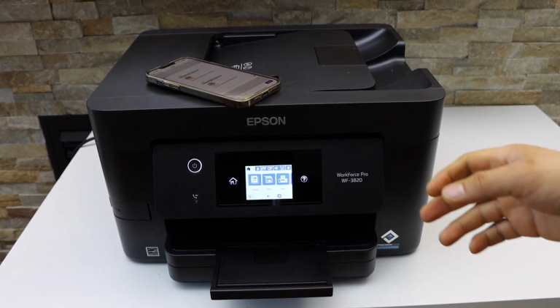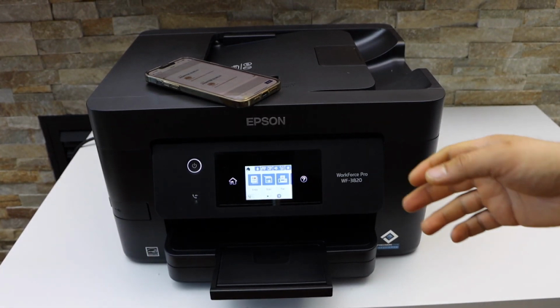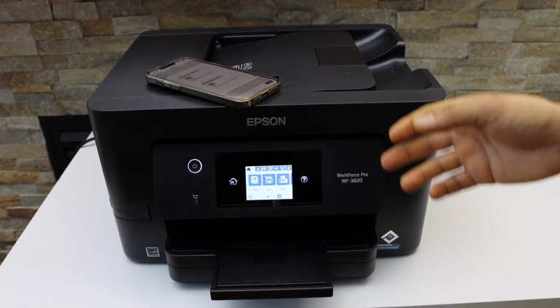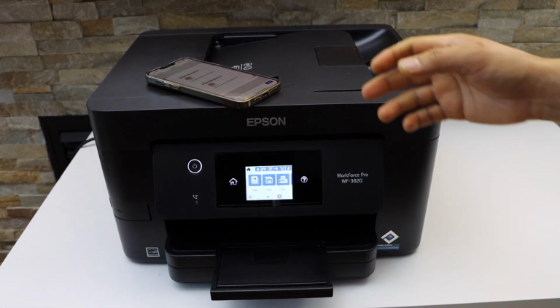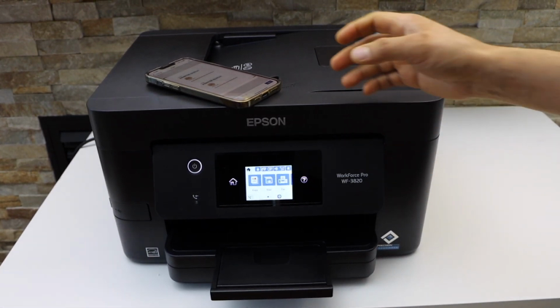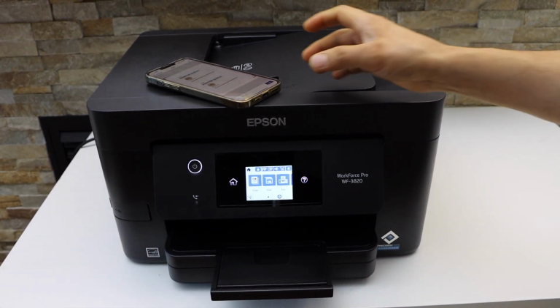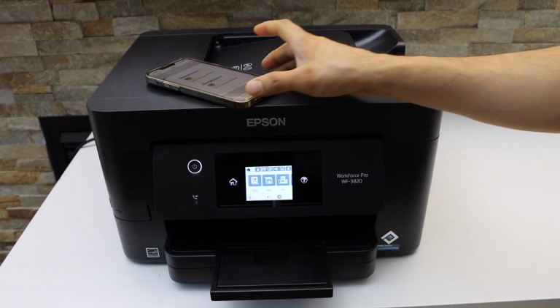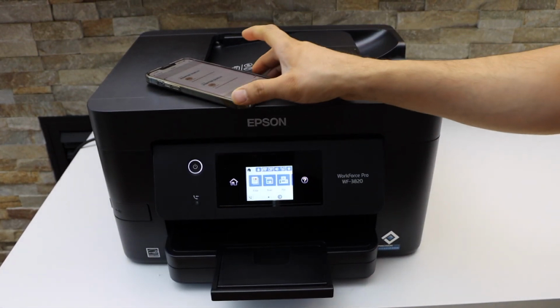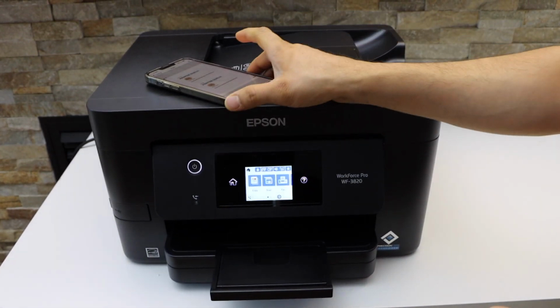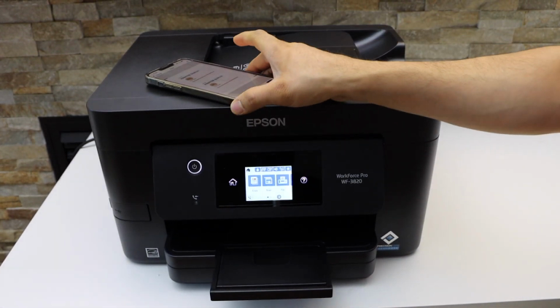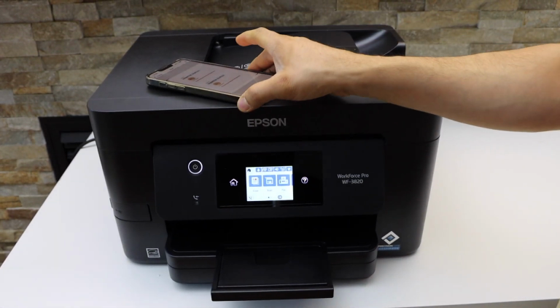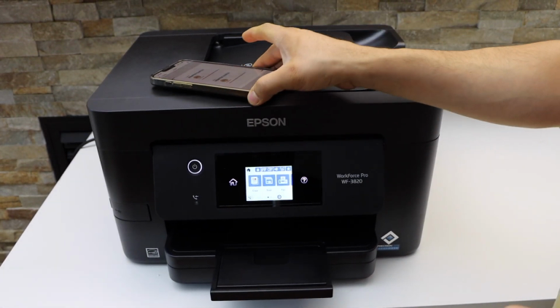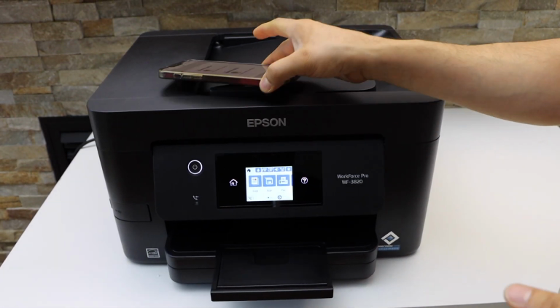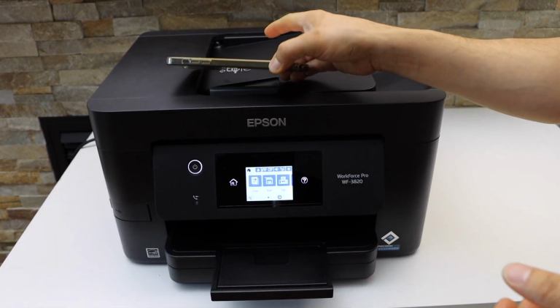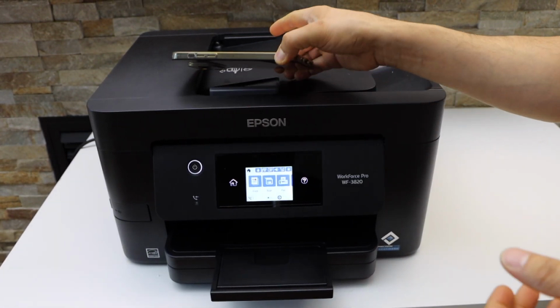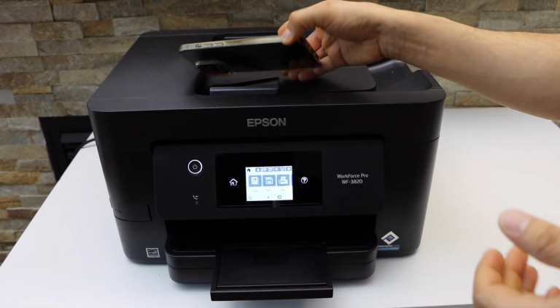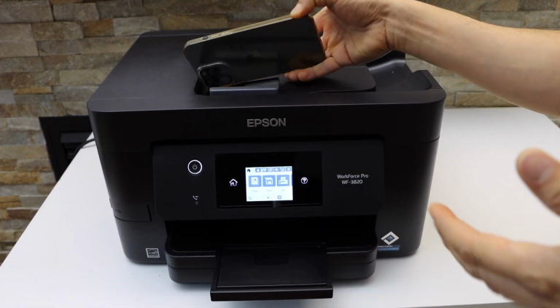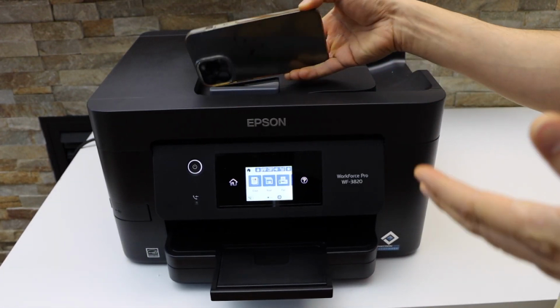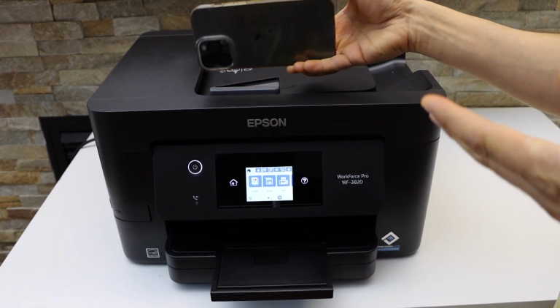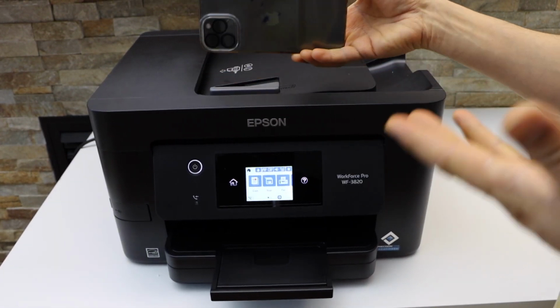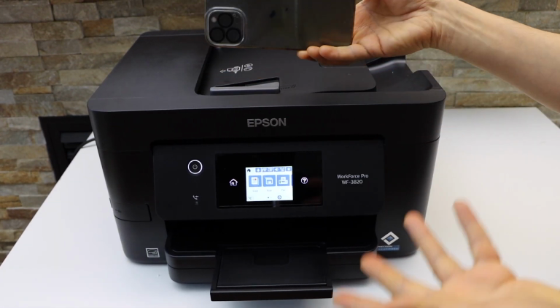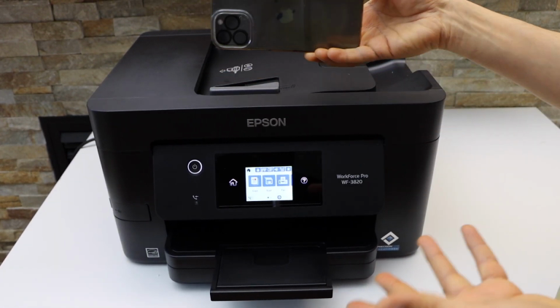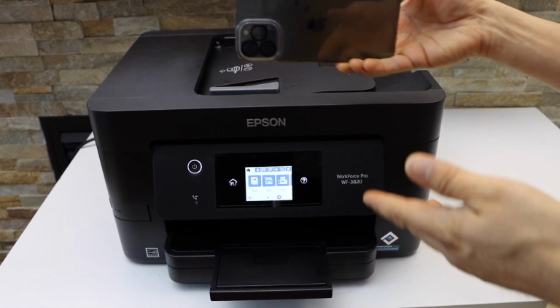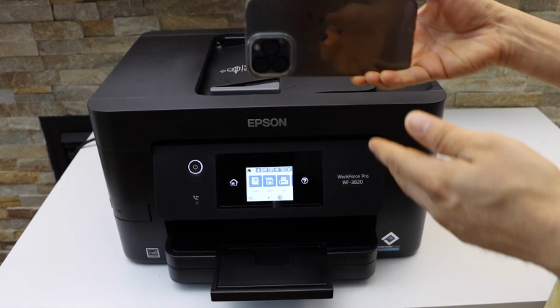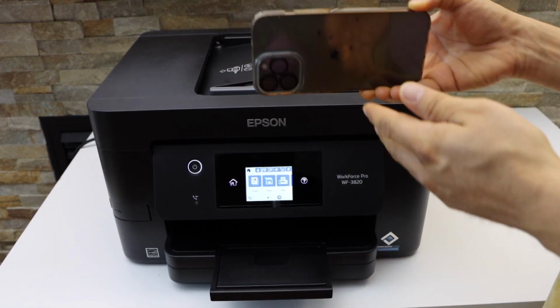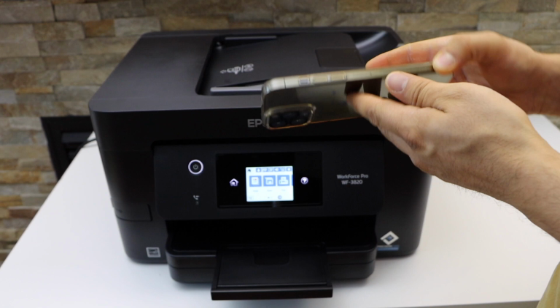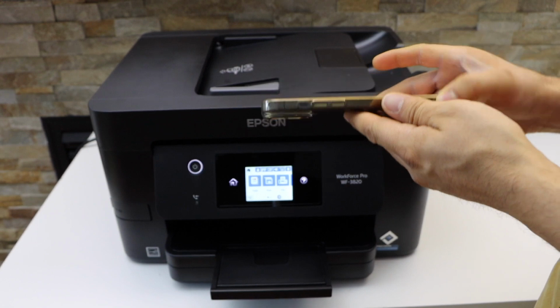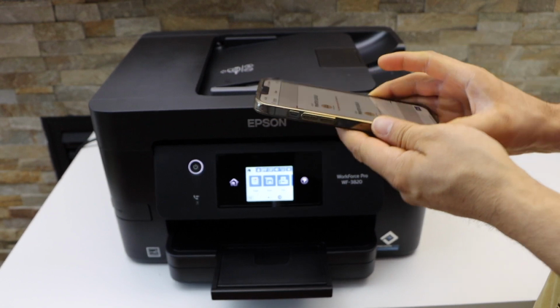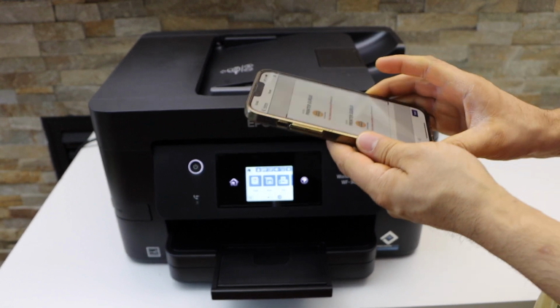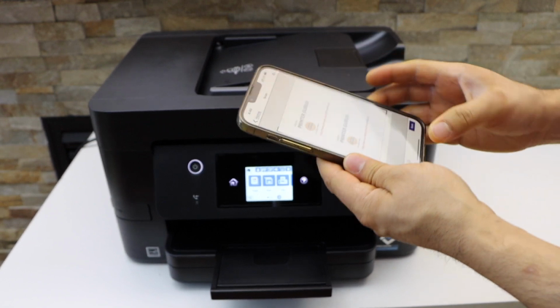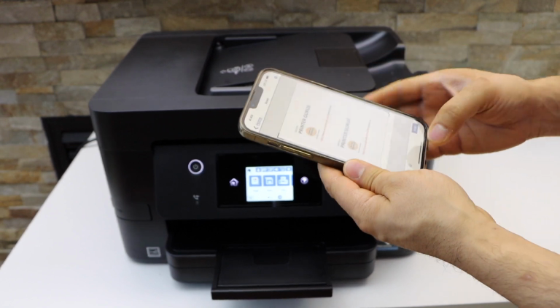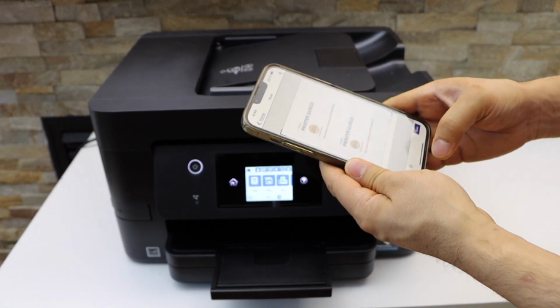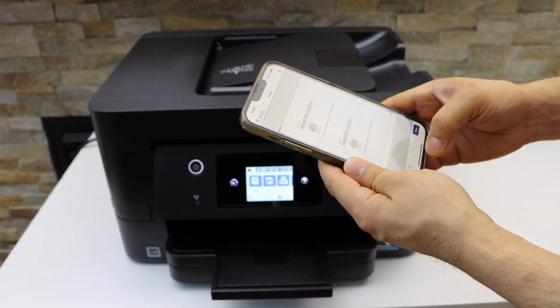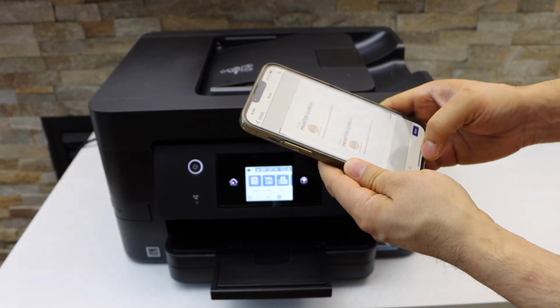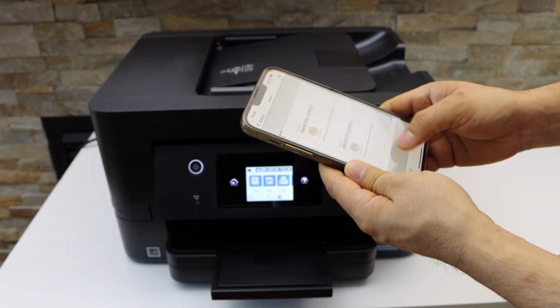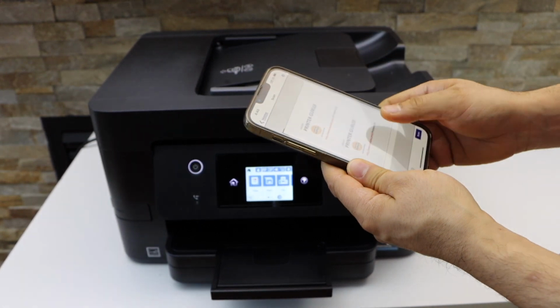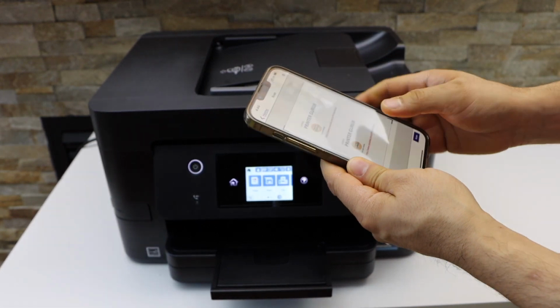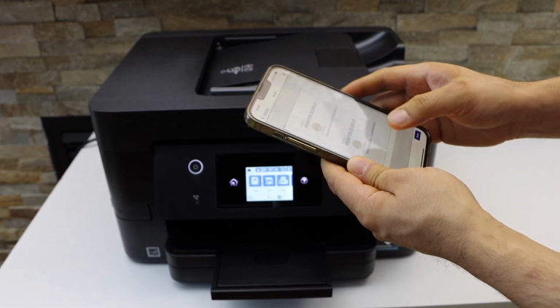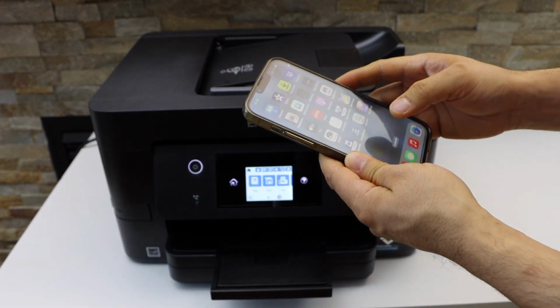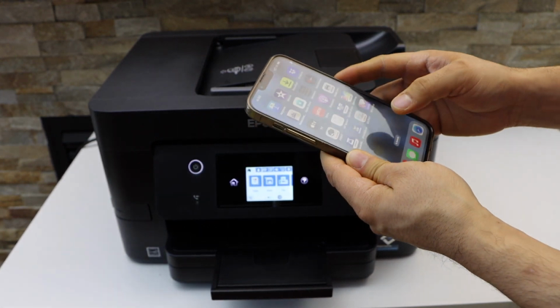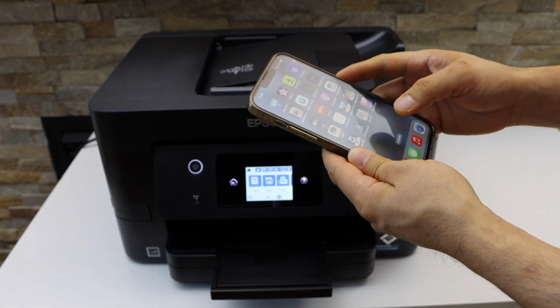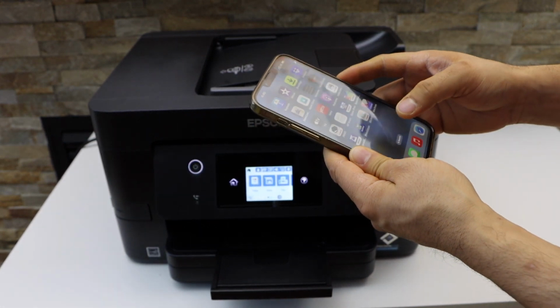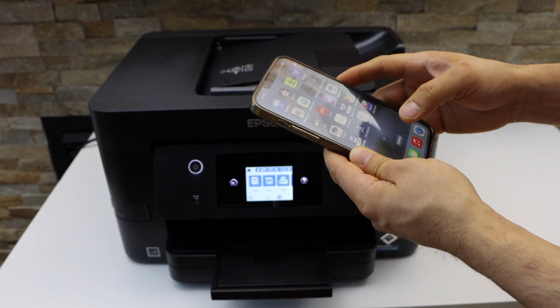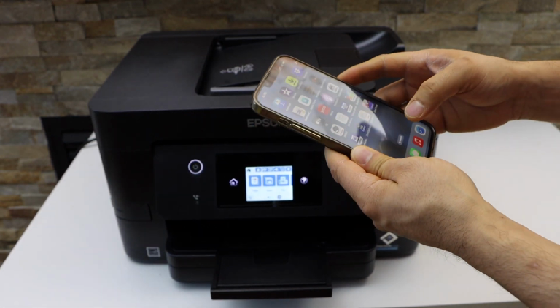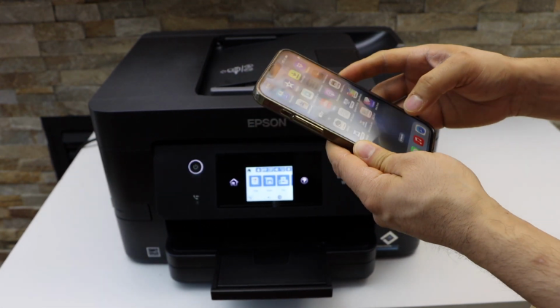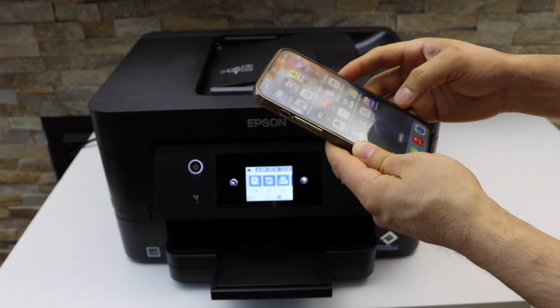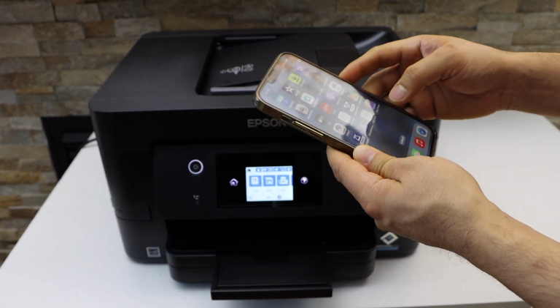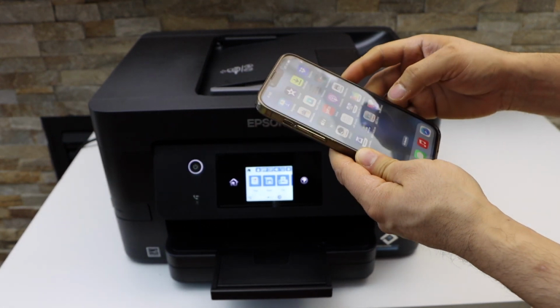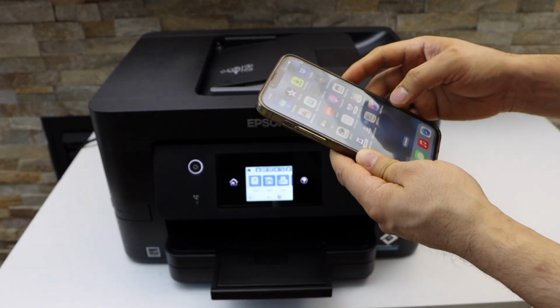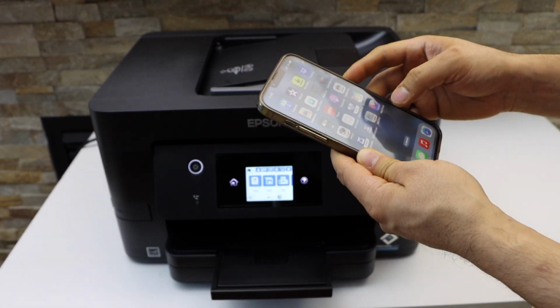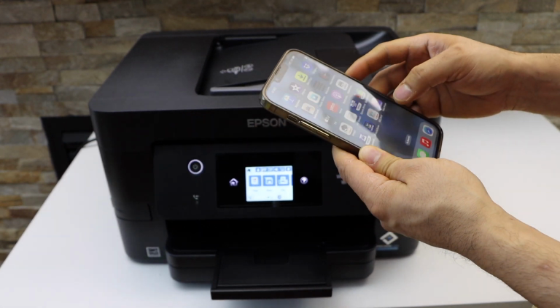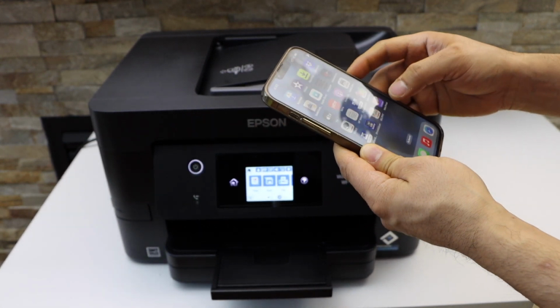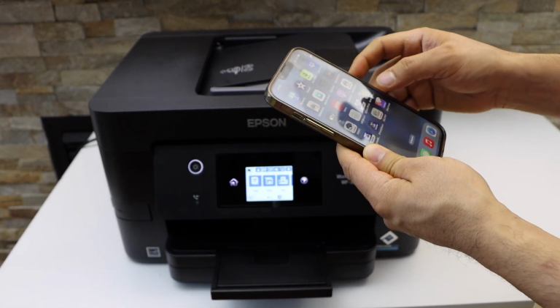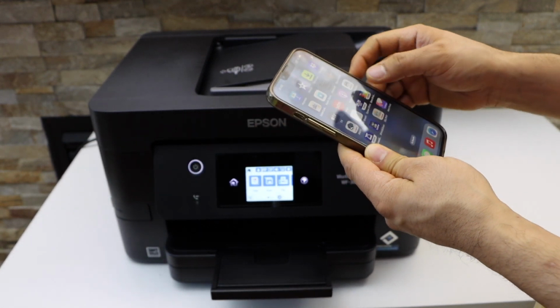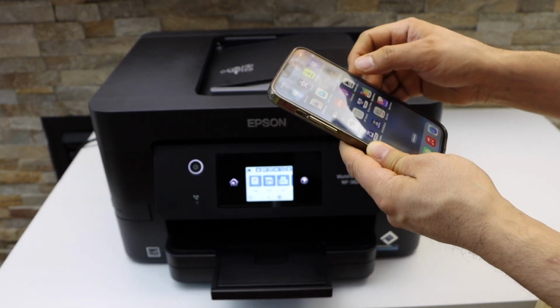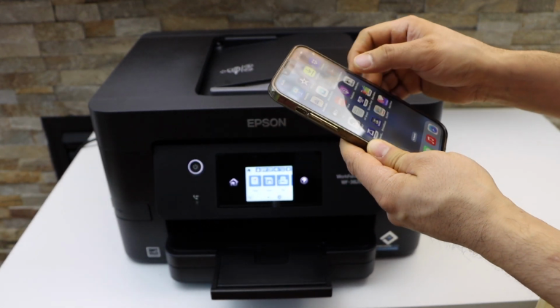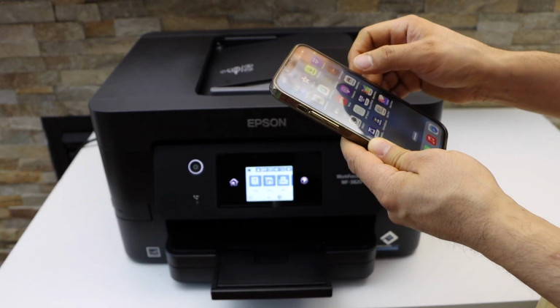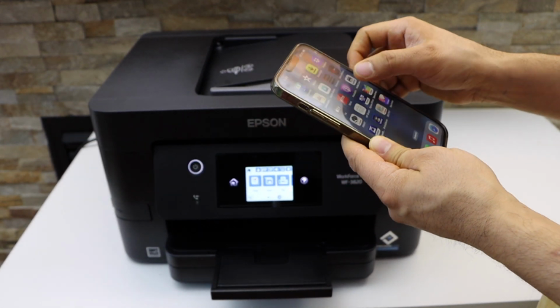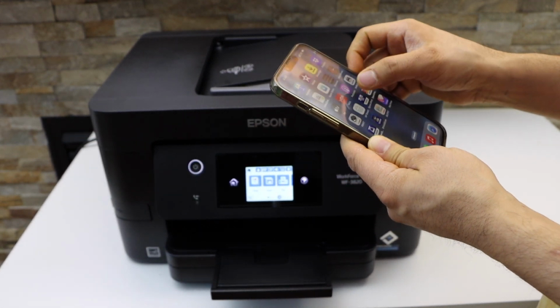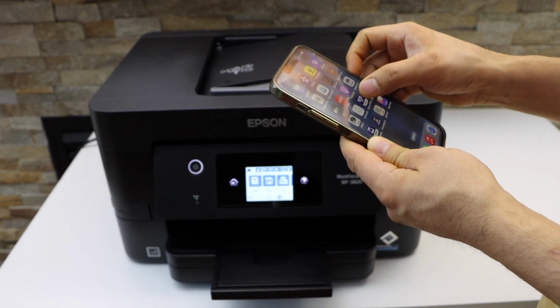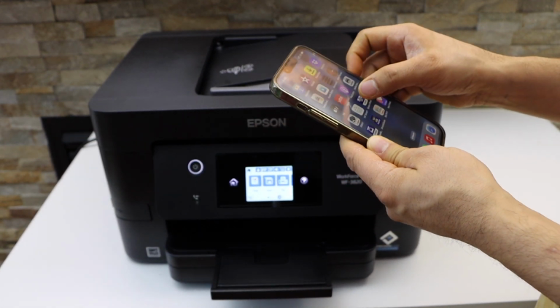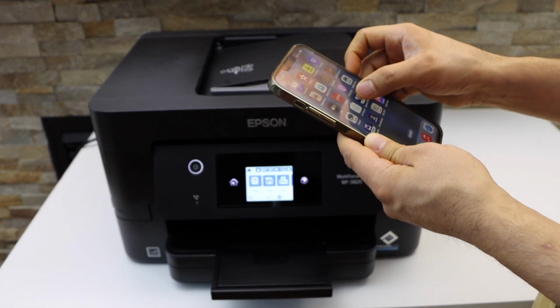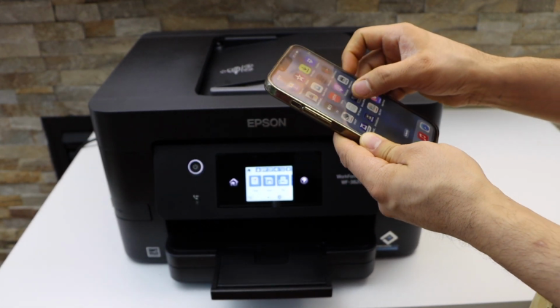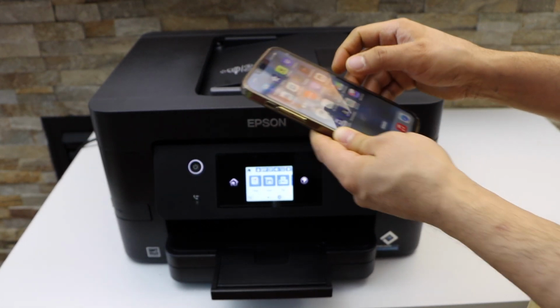This is how we can do the scanning. If you don't have a home Wi-Fi network, you can use the inbuilt Wi-Fi and start using the printer for both printing and scanning. Thanks for watching.